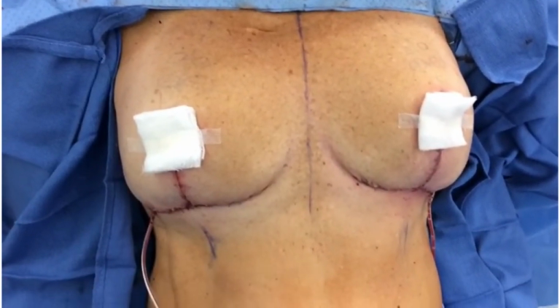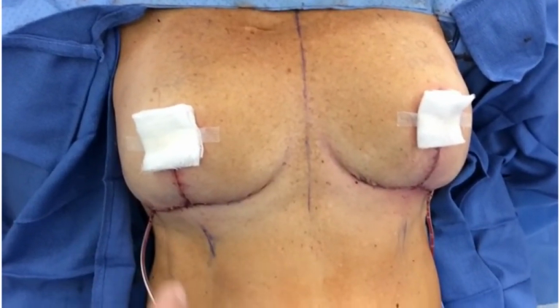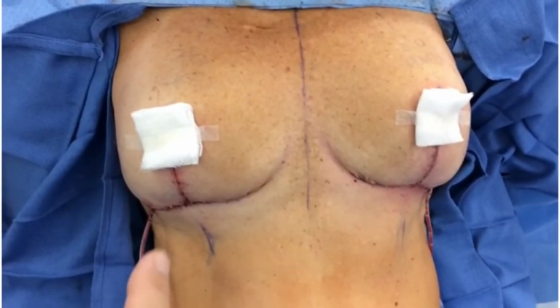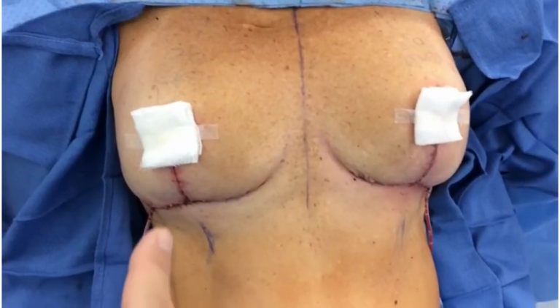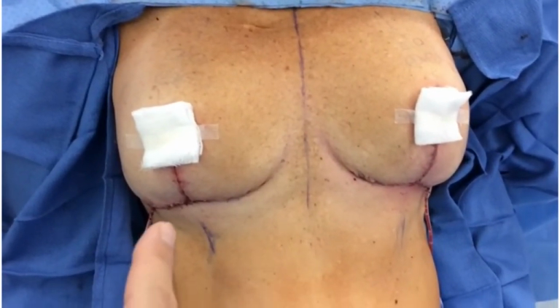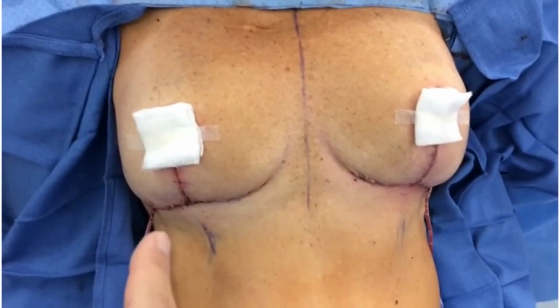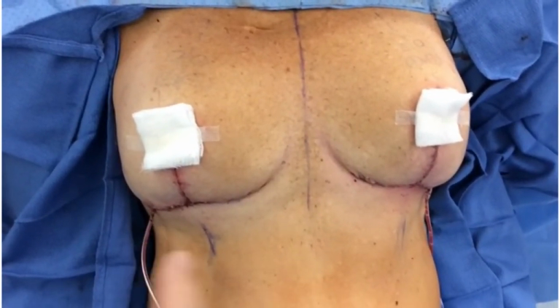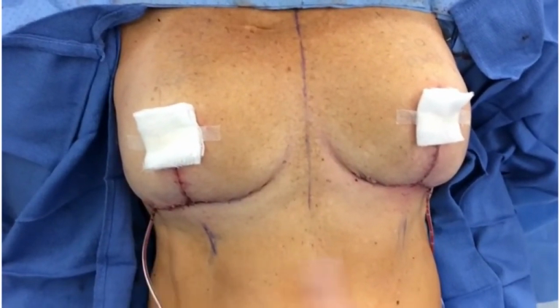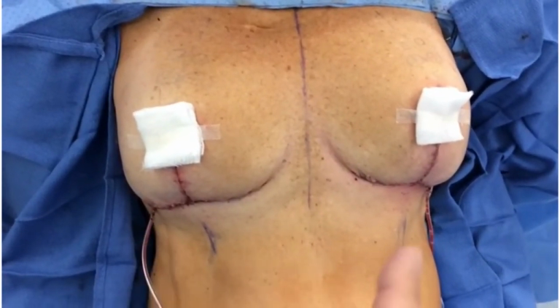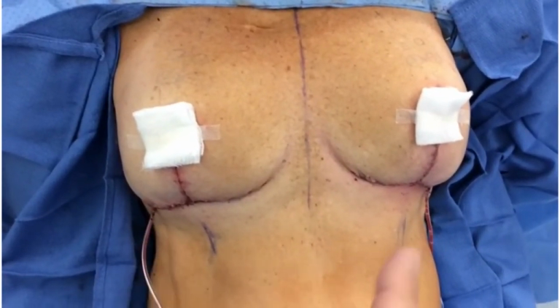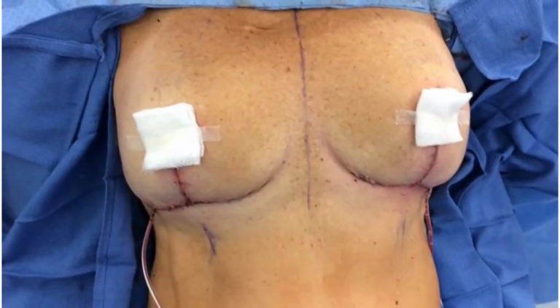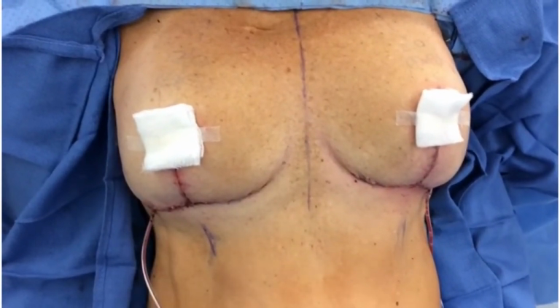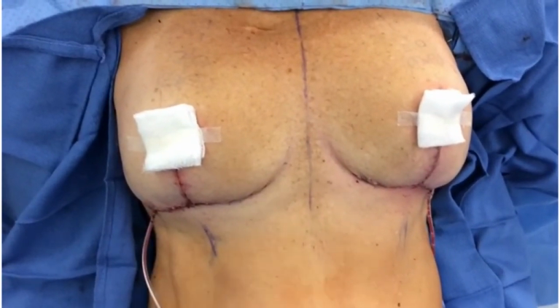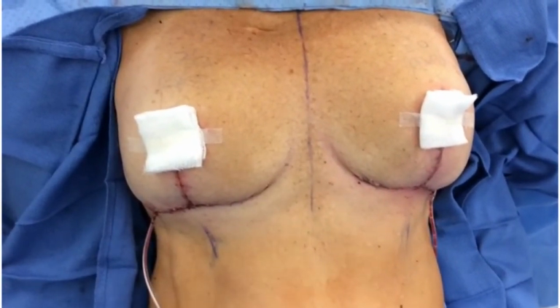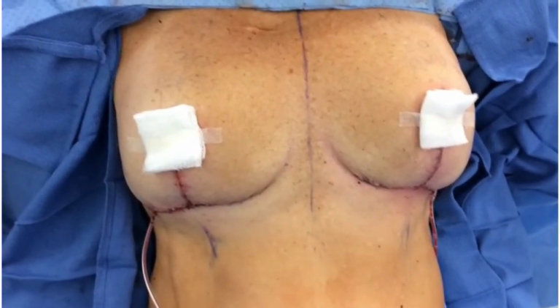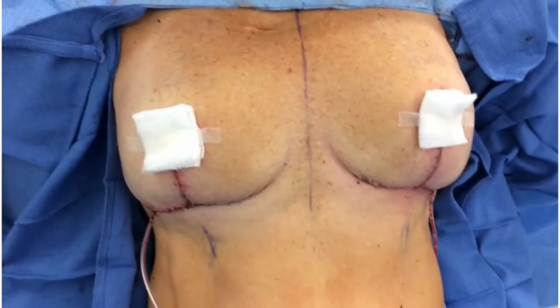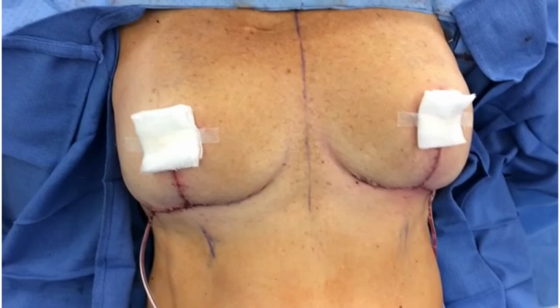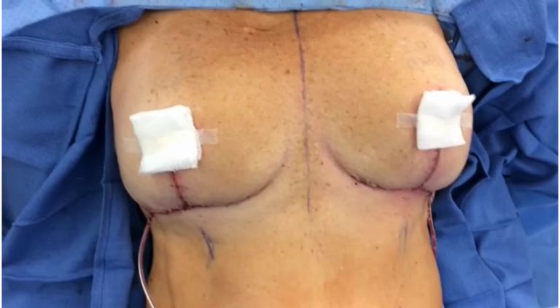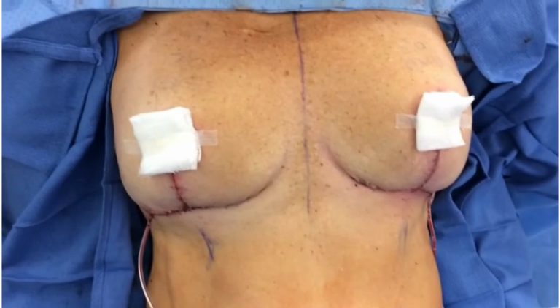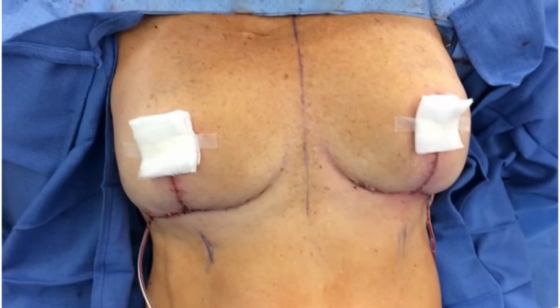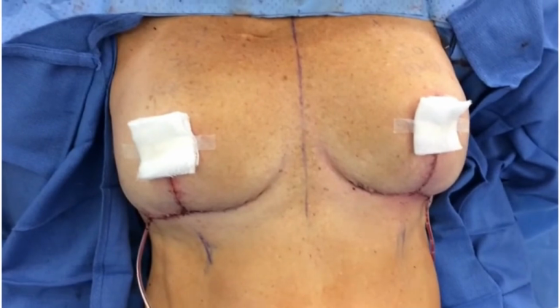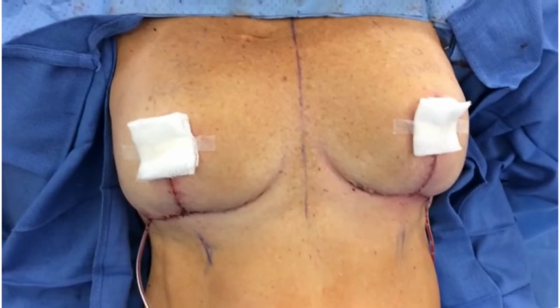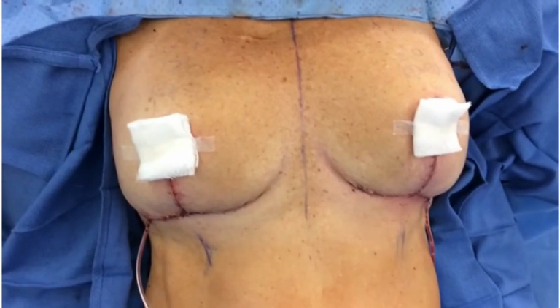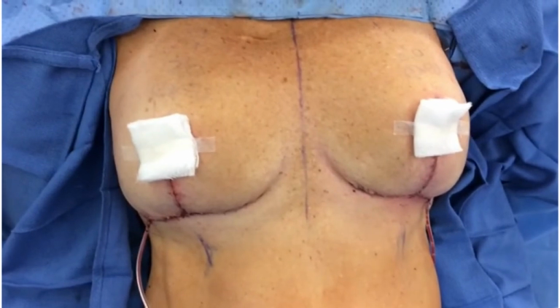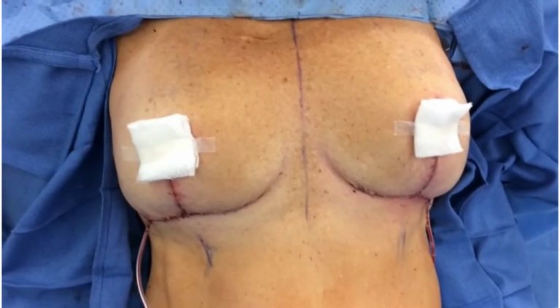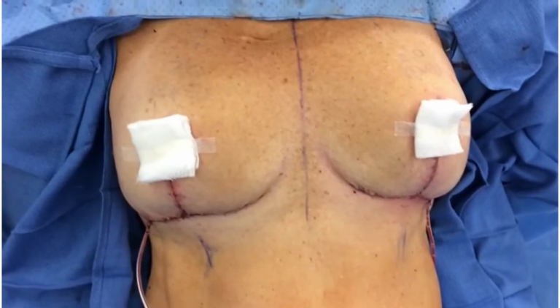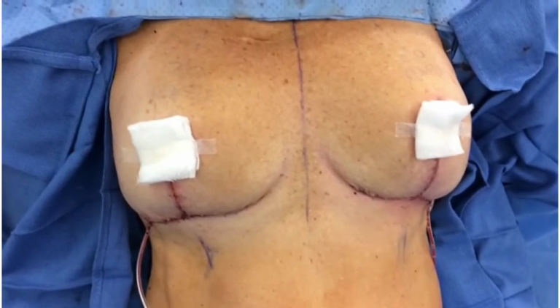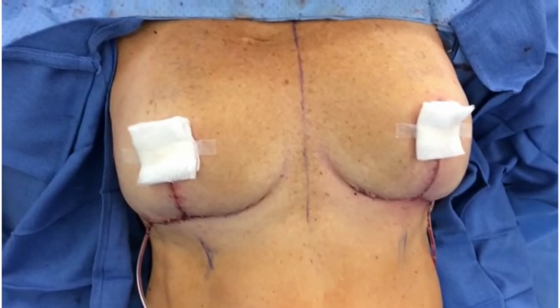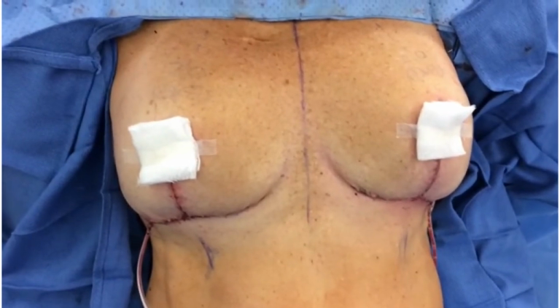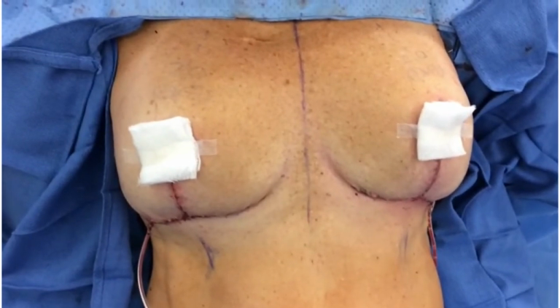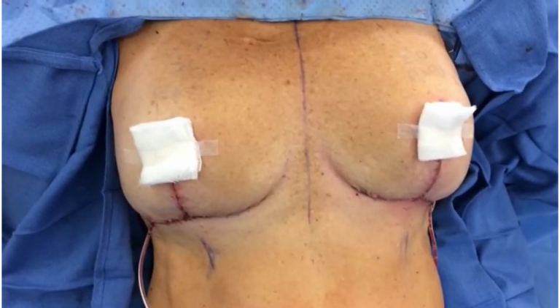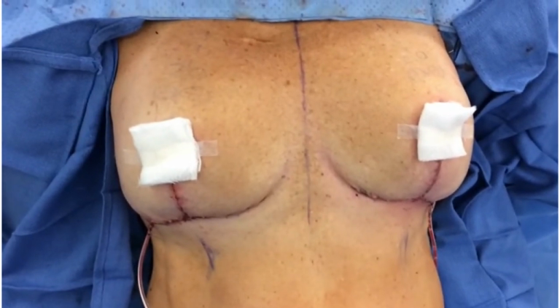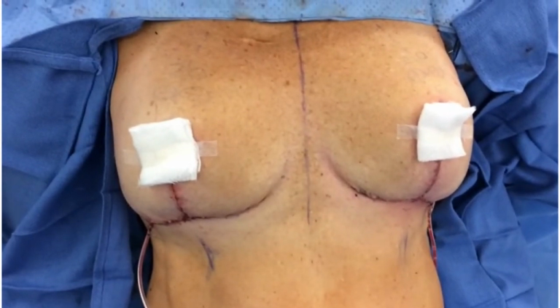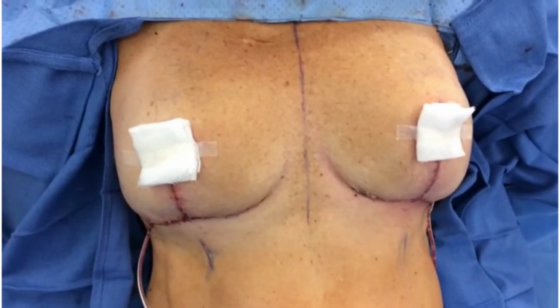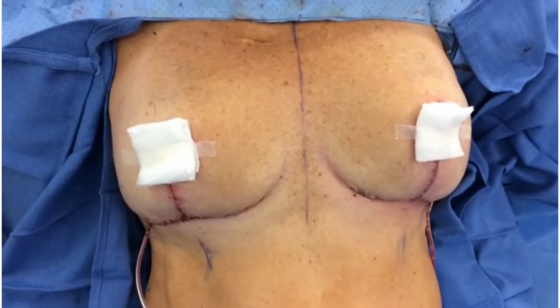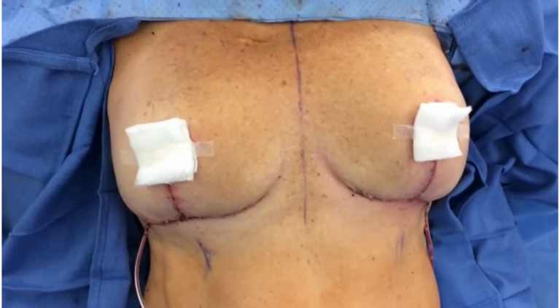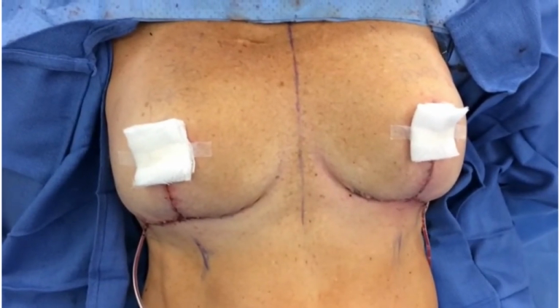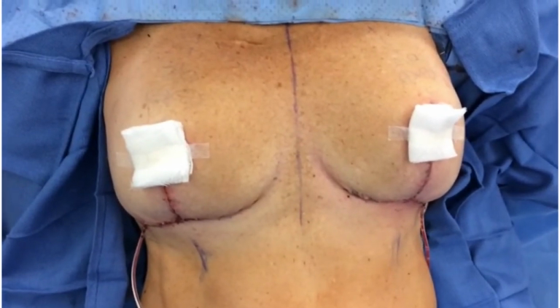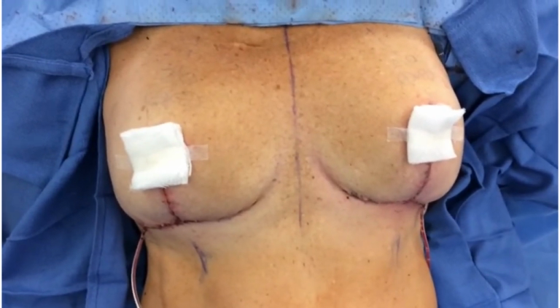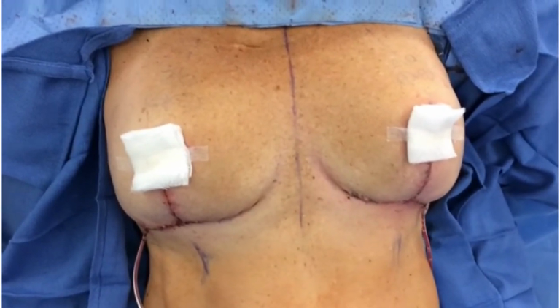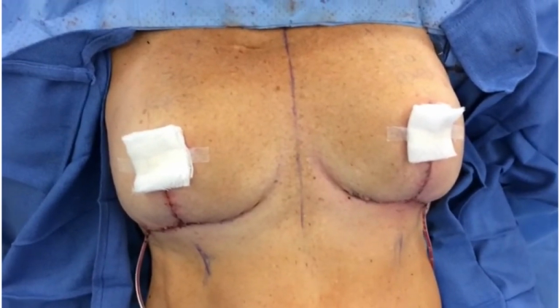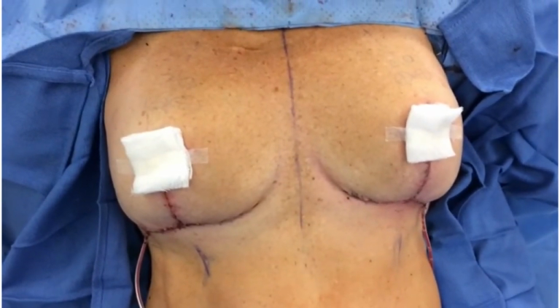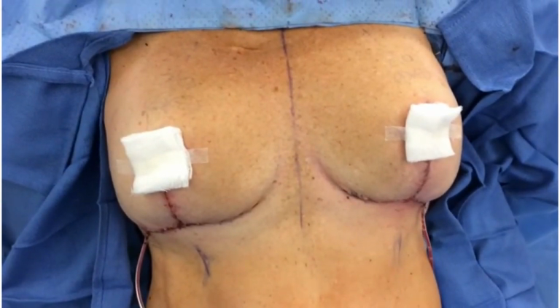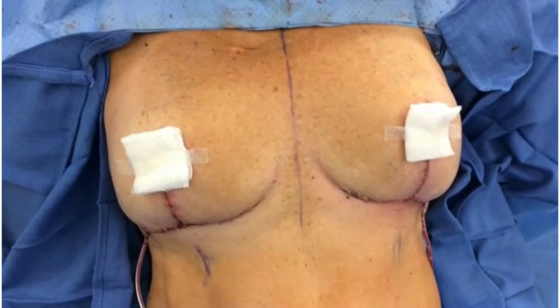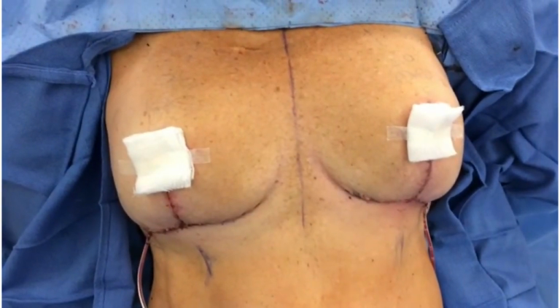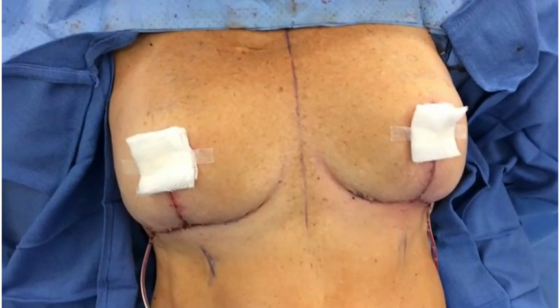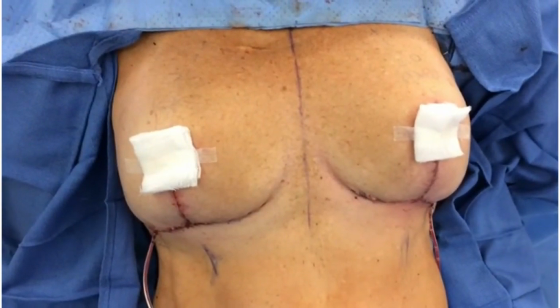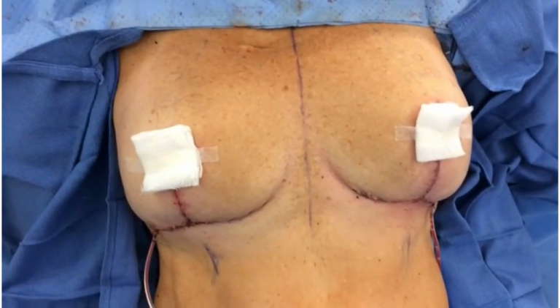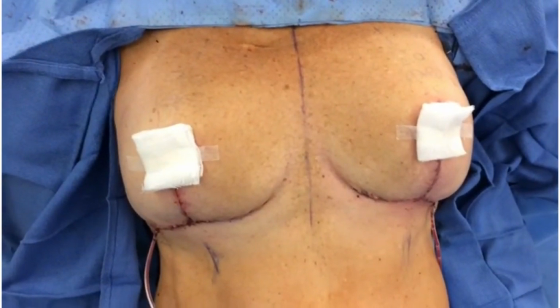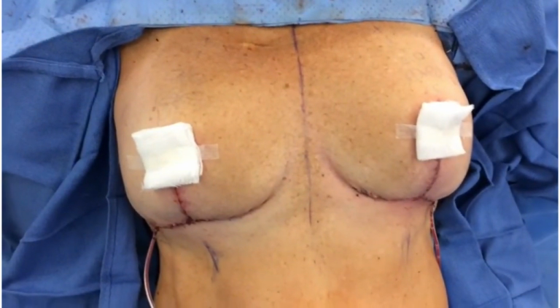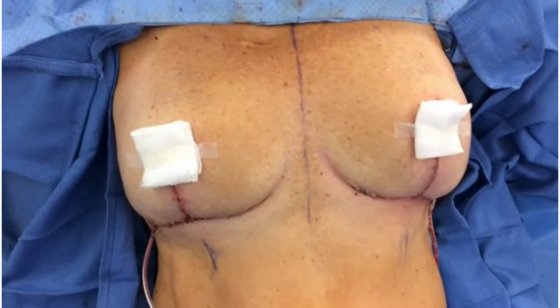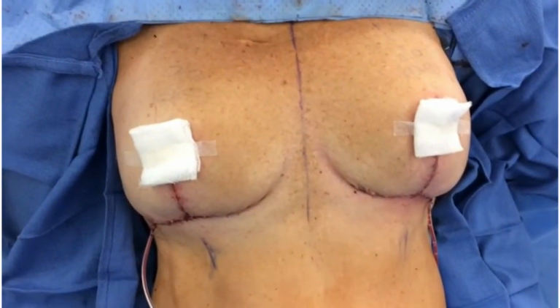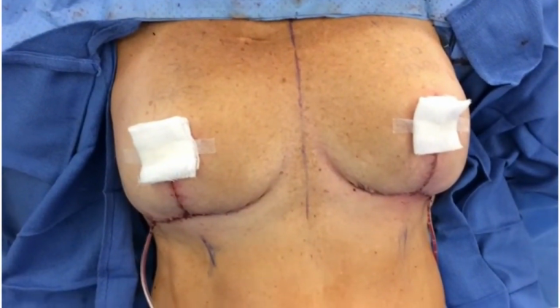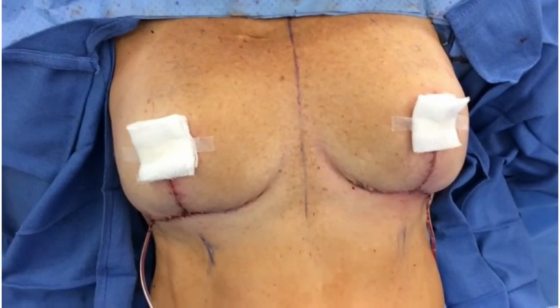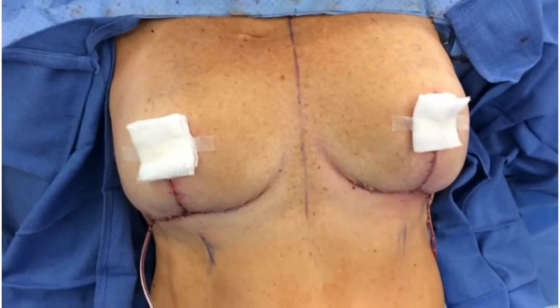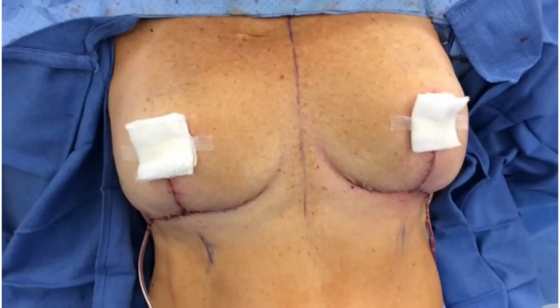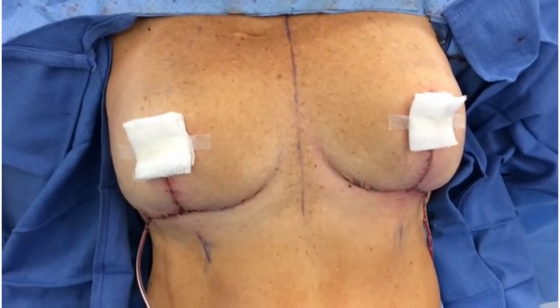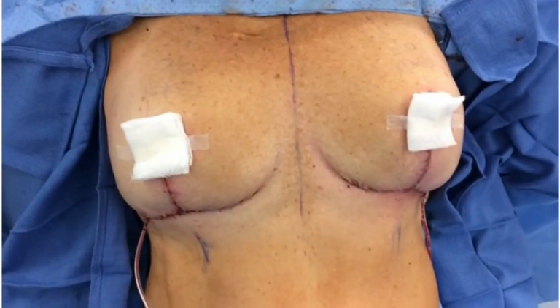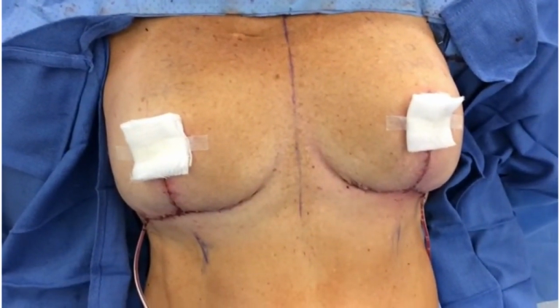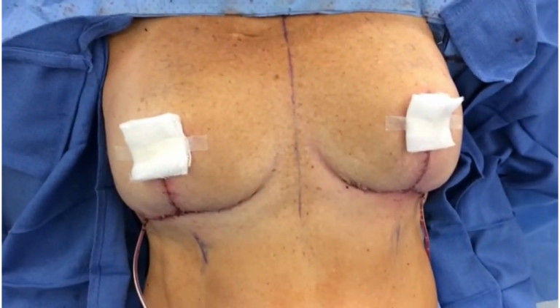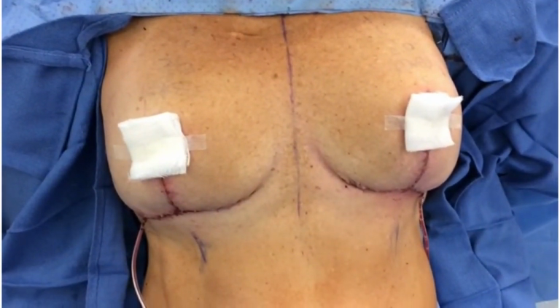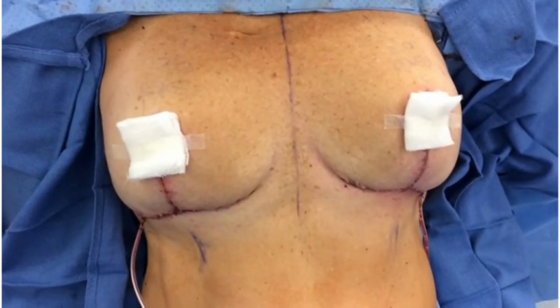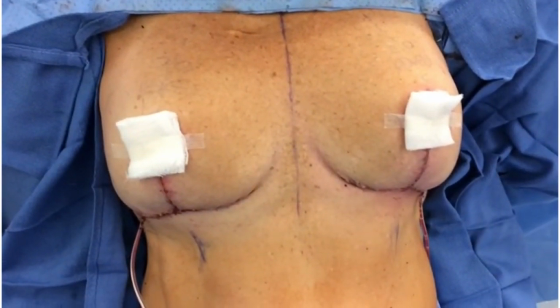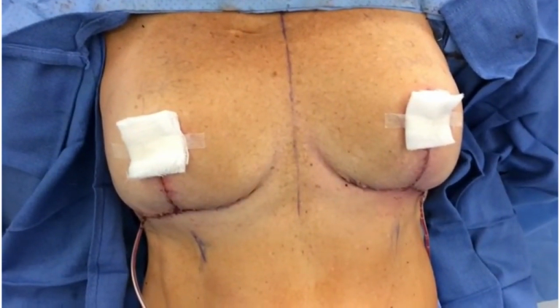There's a little drain on each side — we'll take those out here in just a couple of days. Really excited to see how she looks in the next few months.